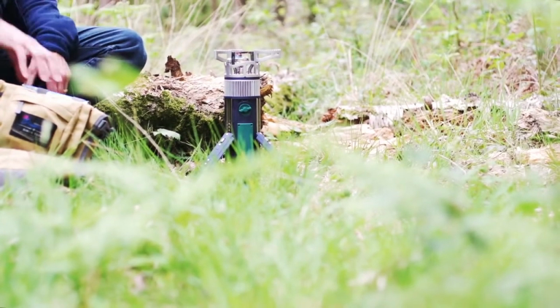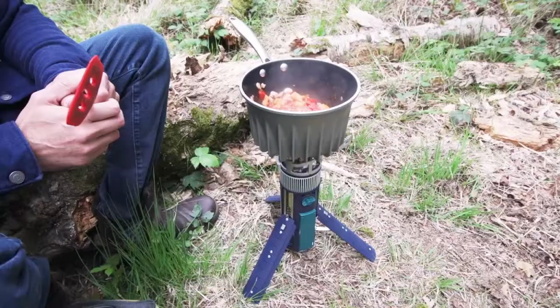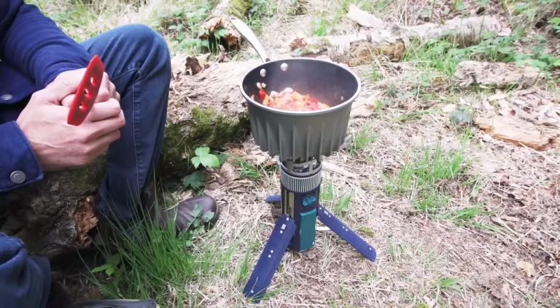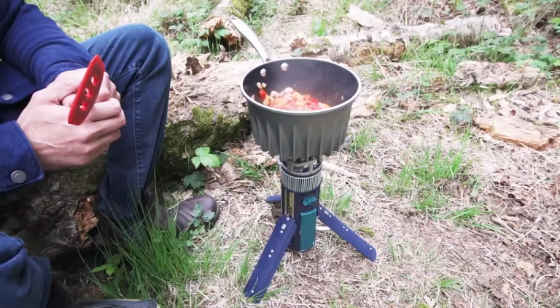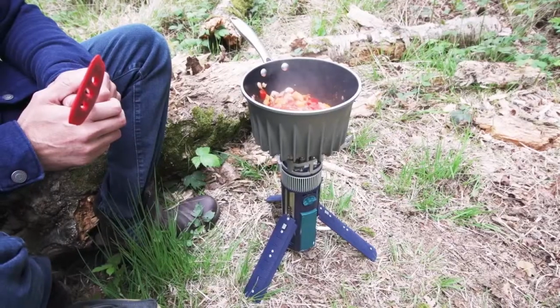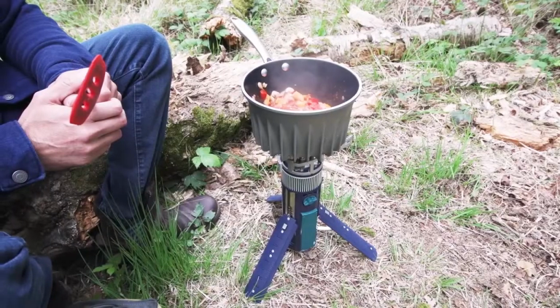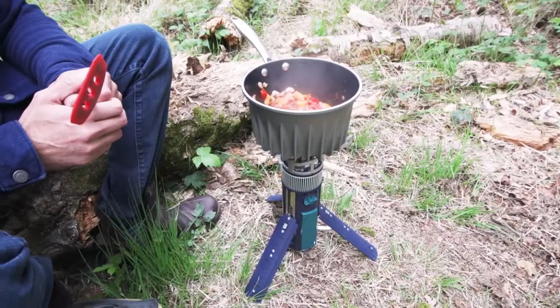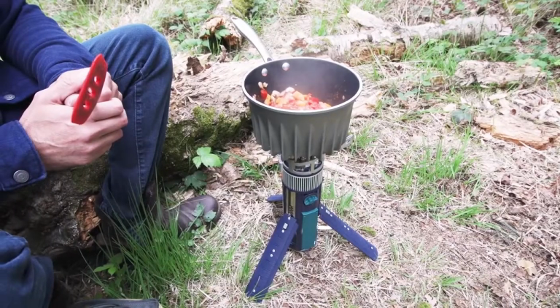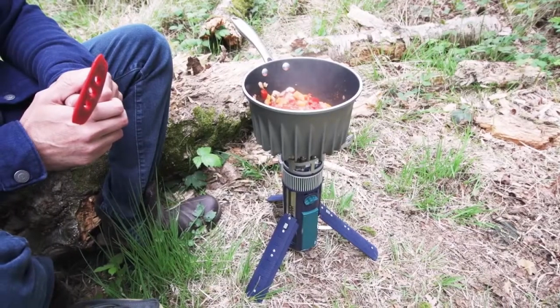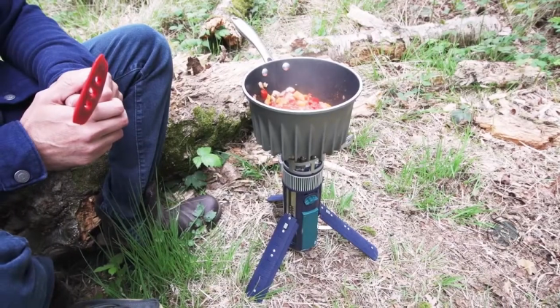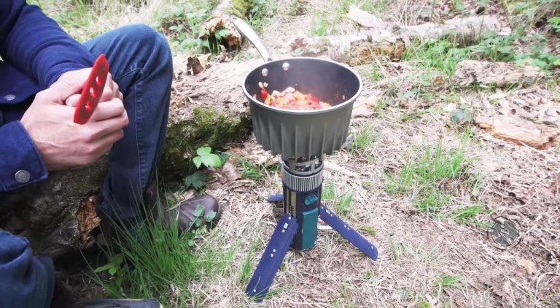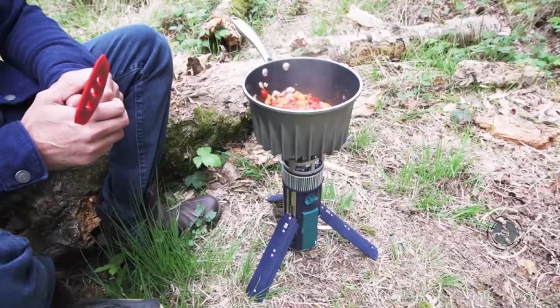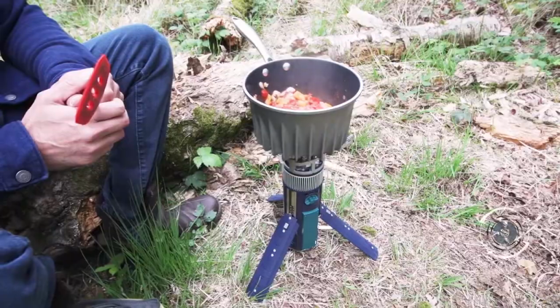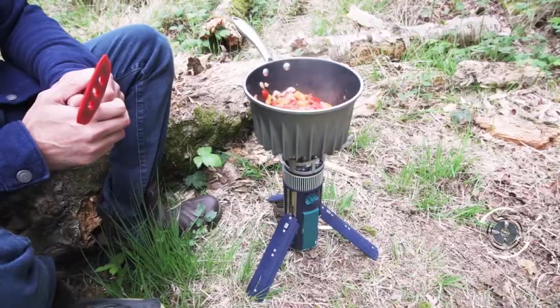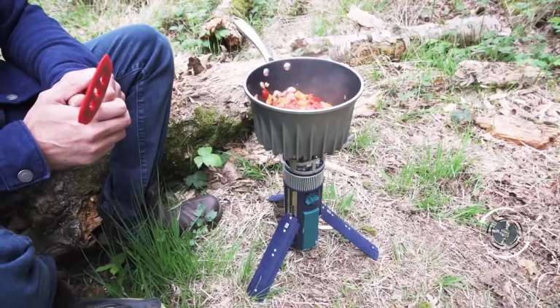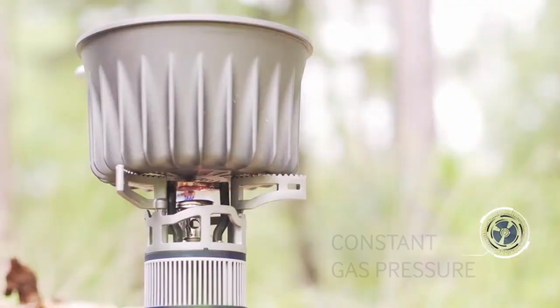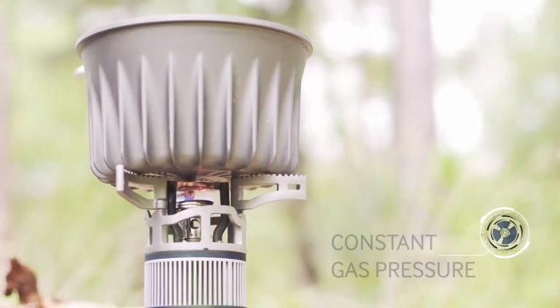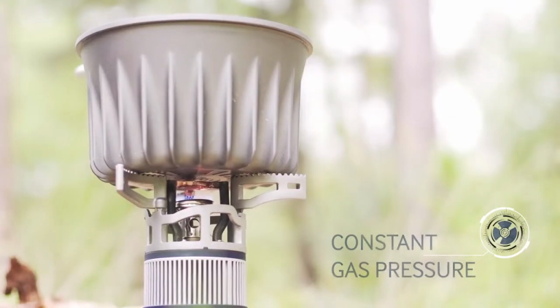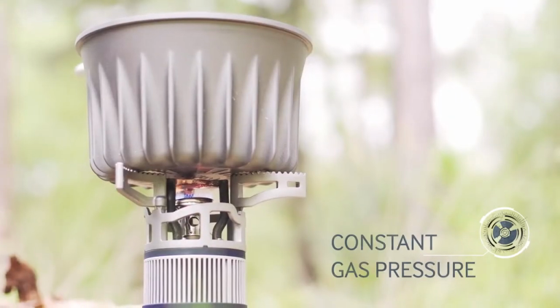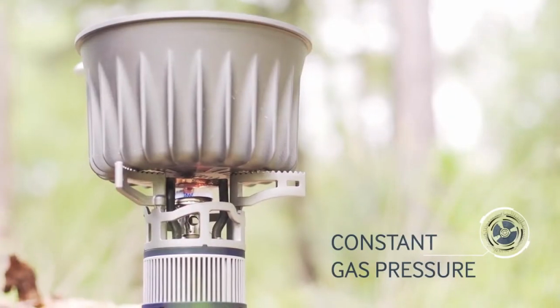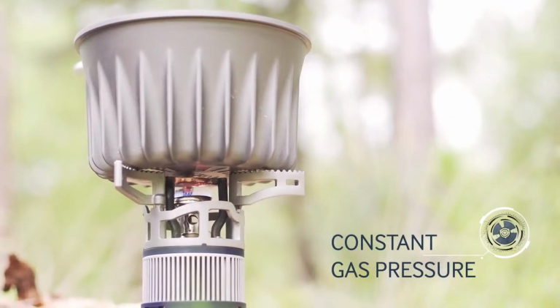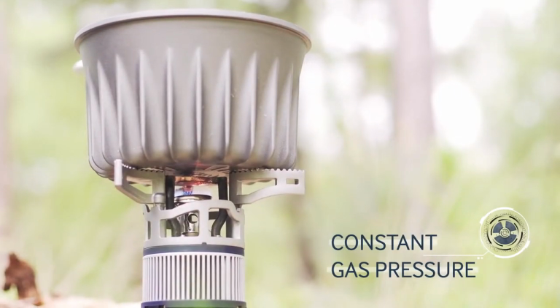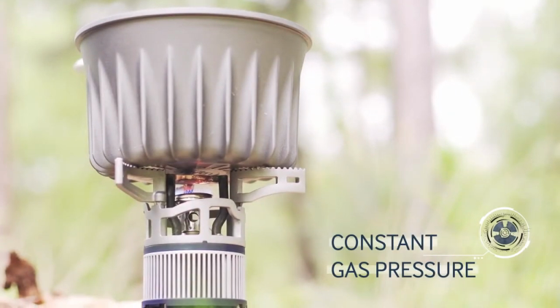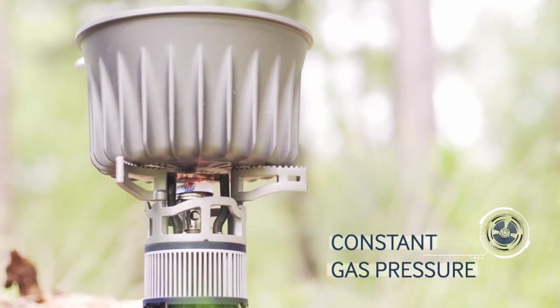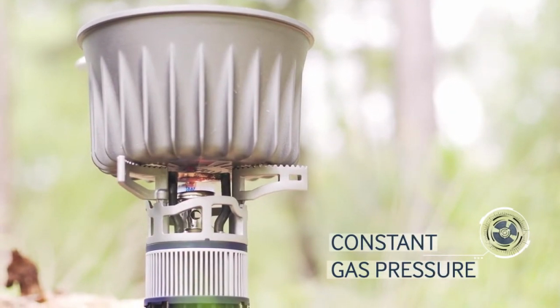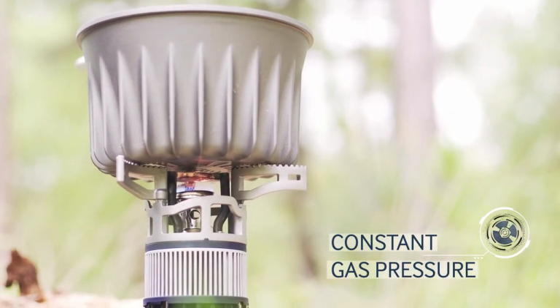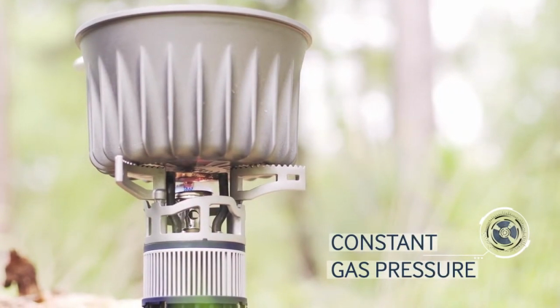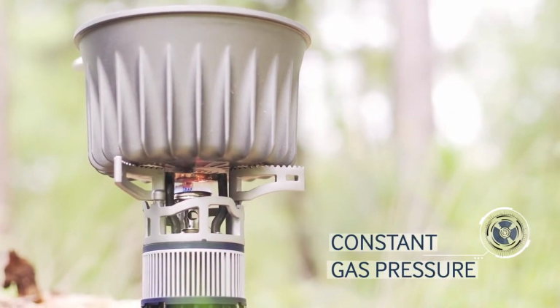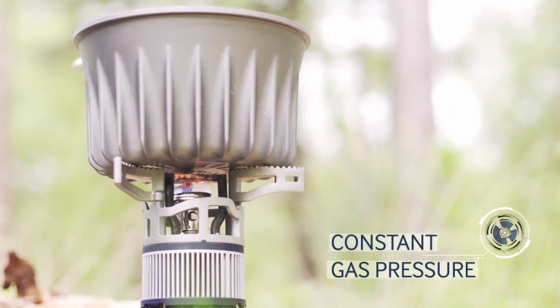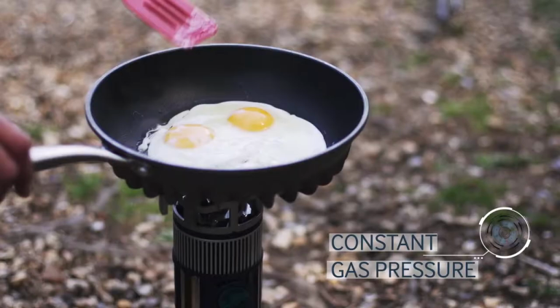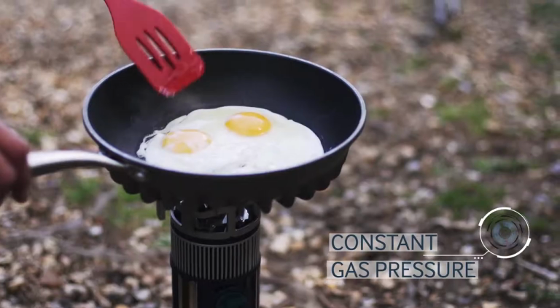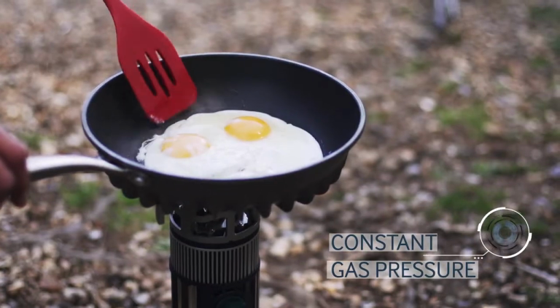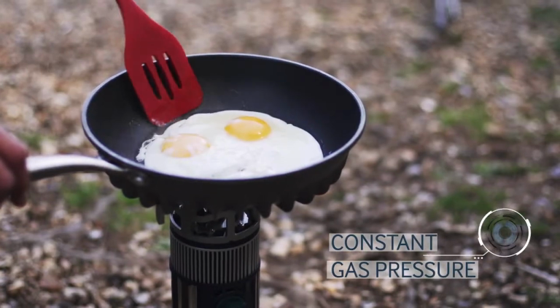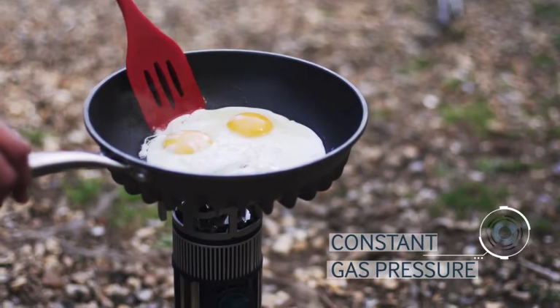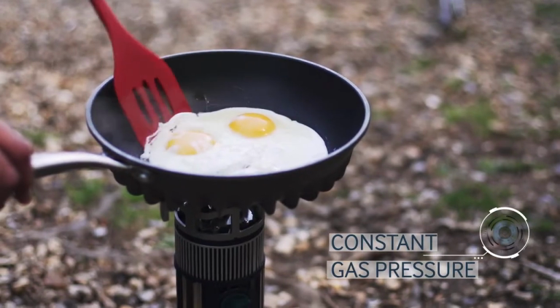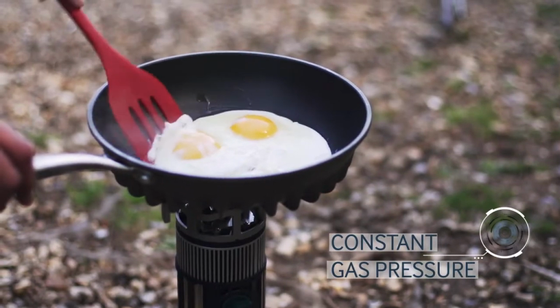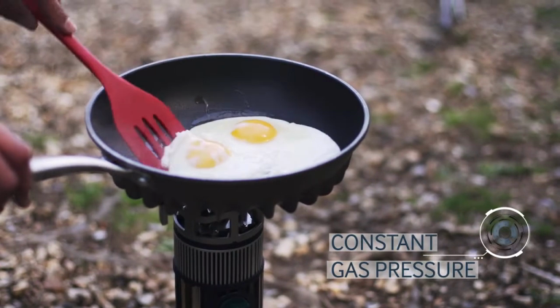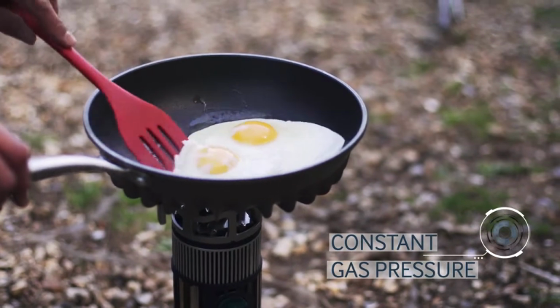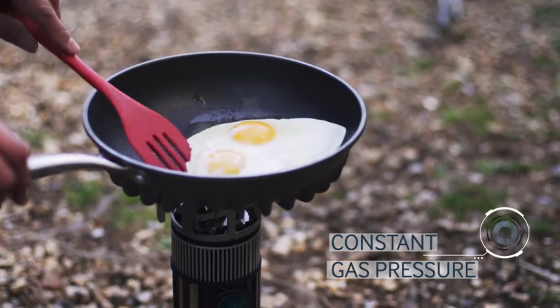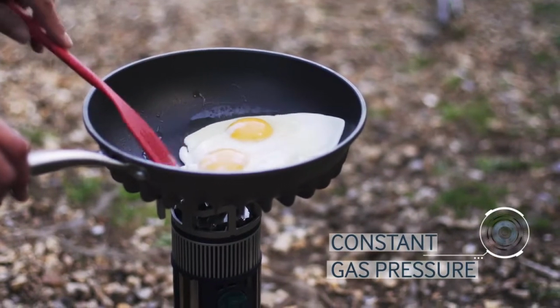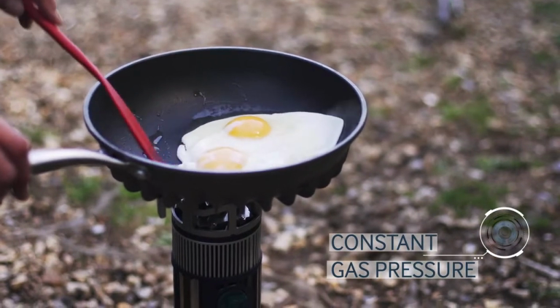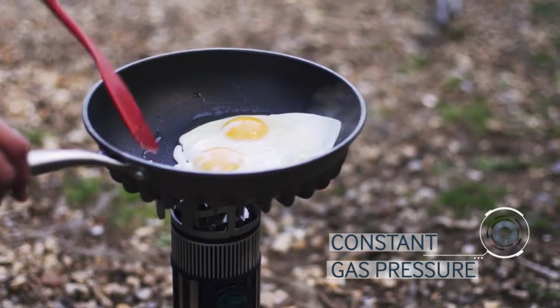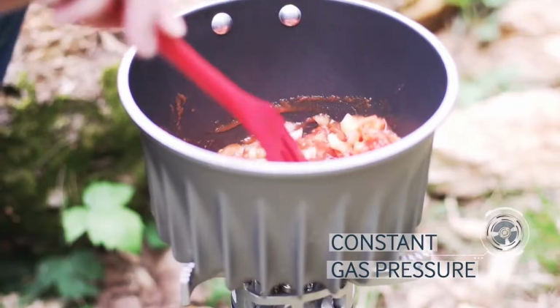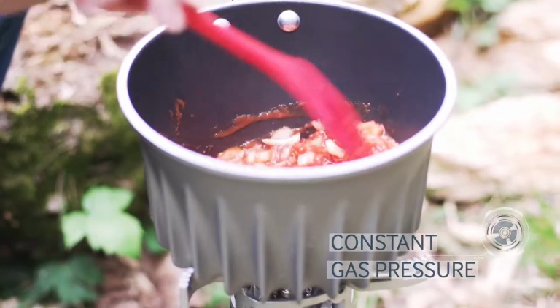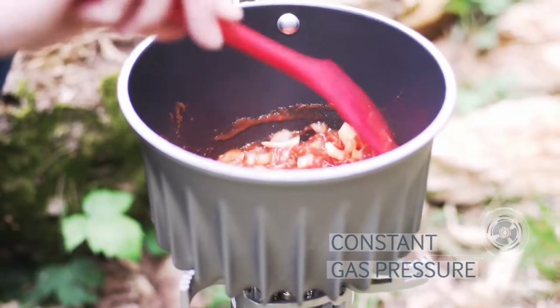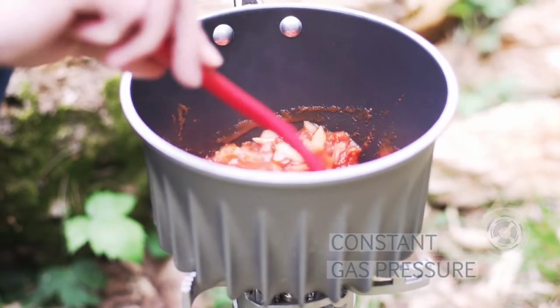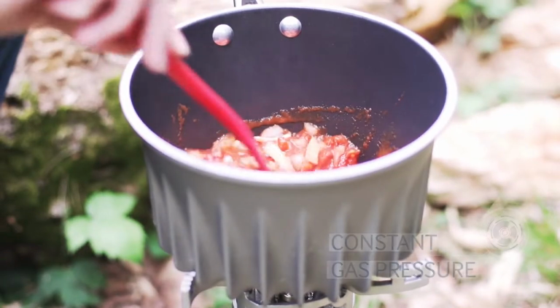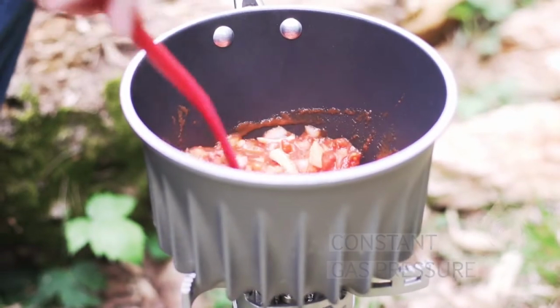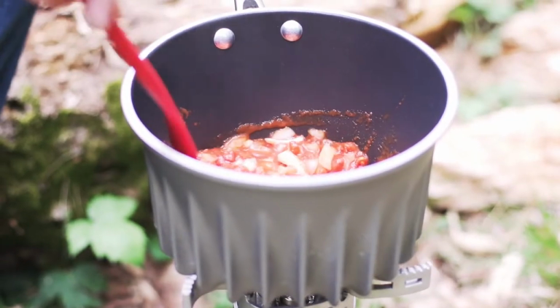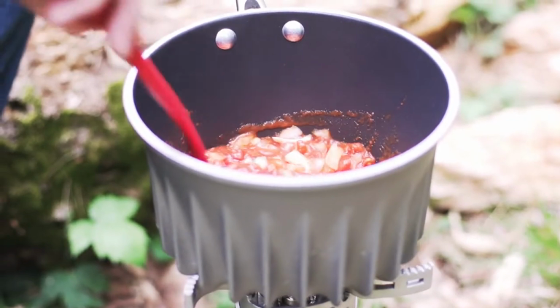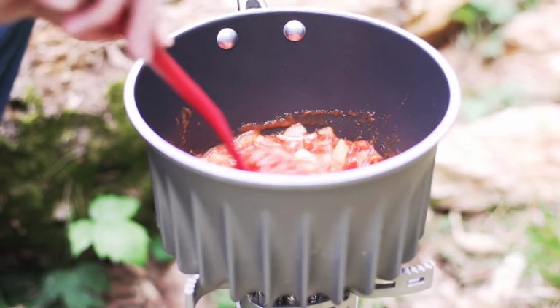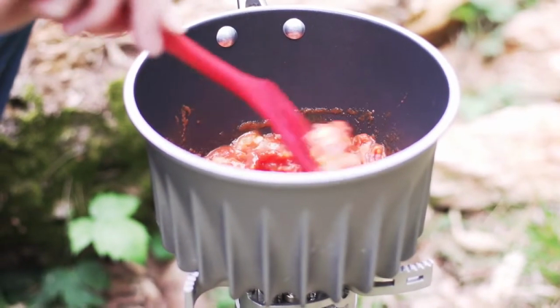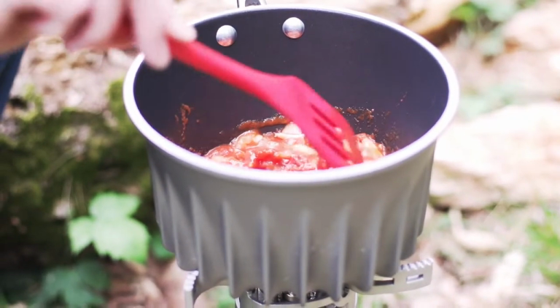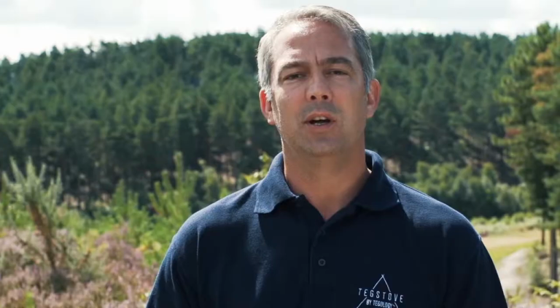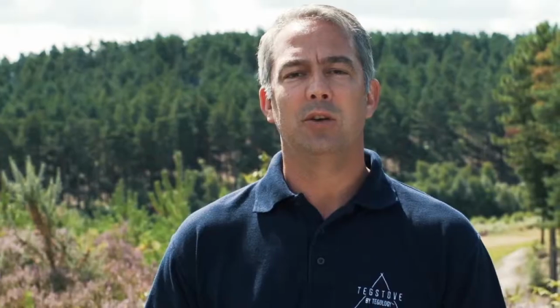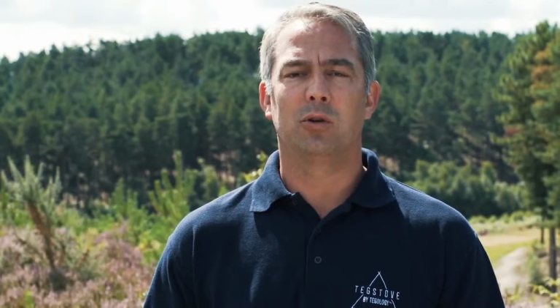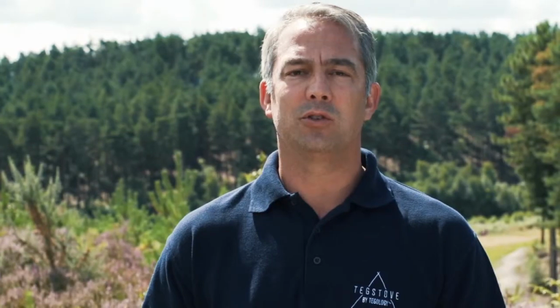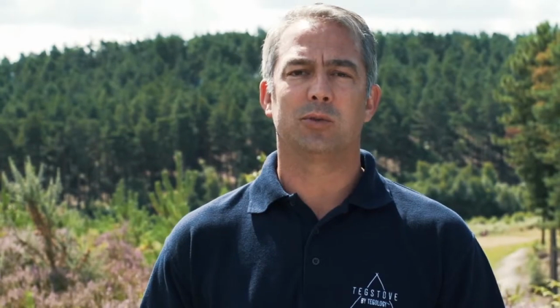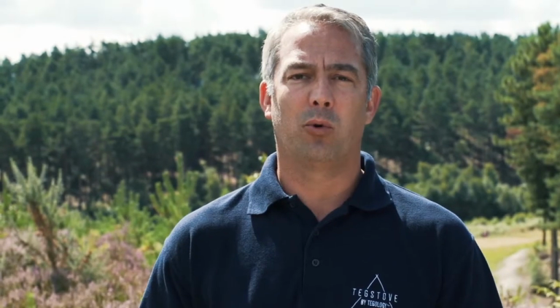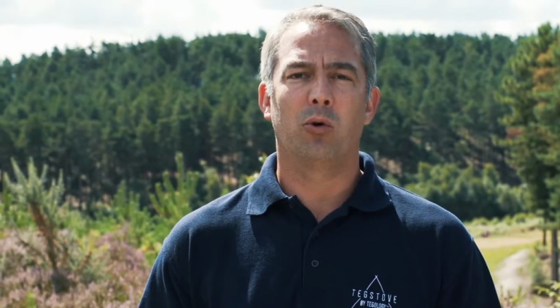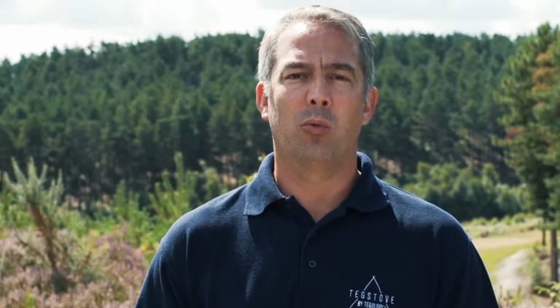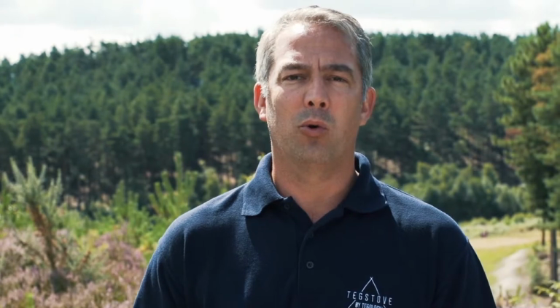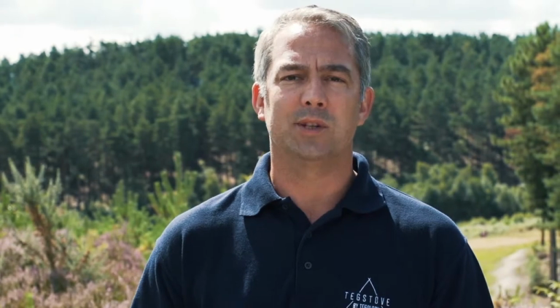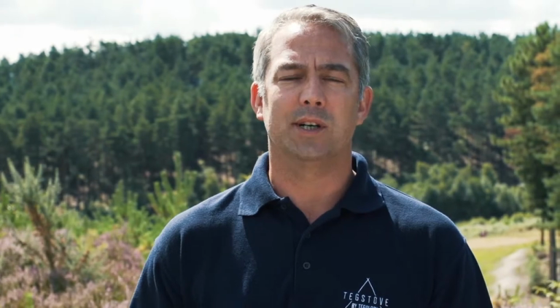TechStove is so easy to use. The easily controlled flame stays strong so you can cook proper wholesome food, not just boil water.